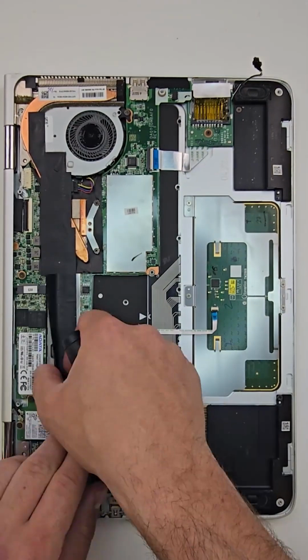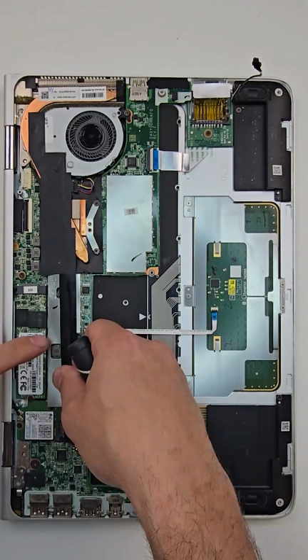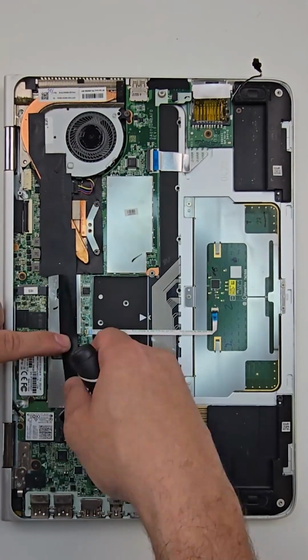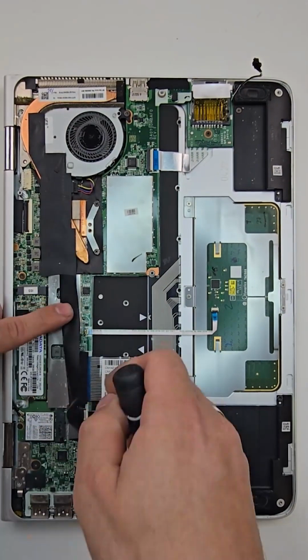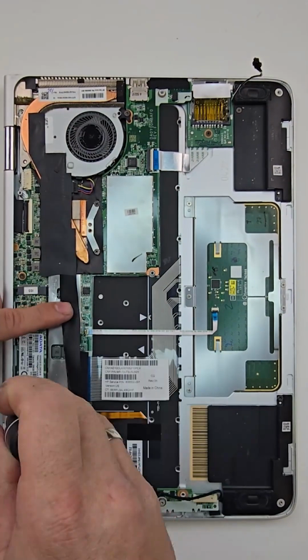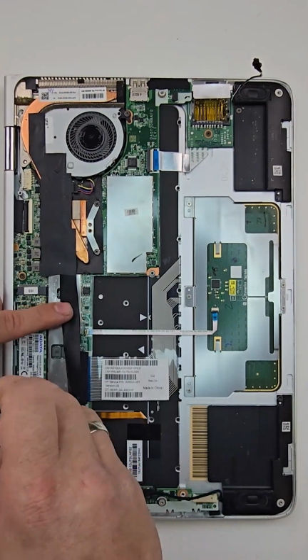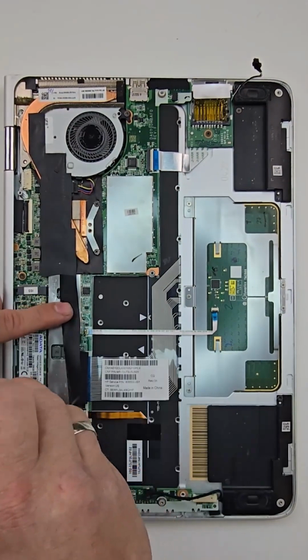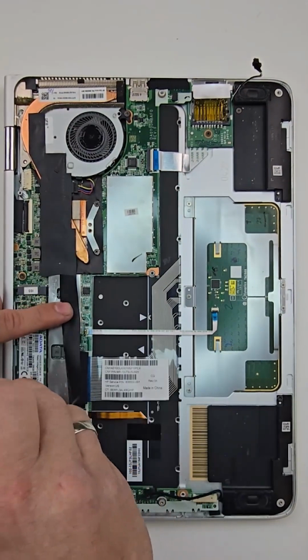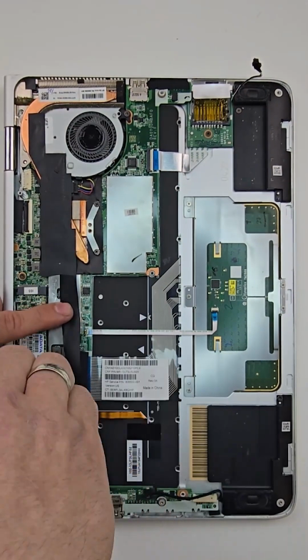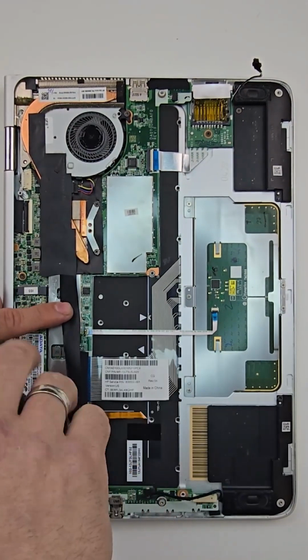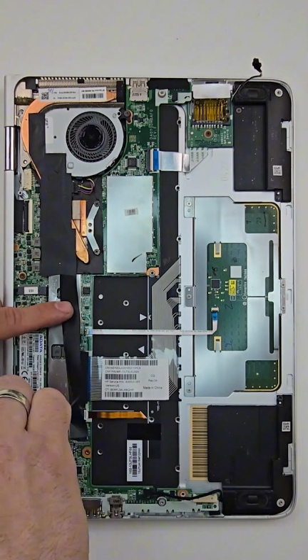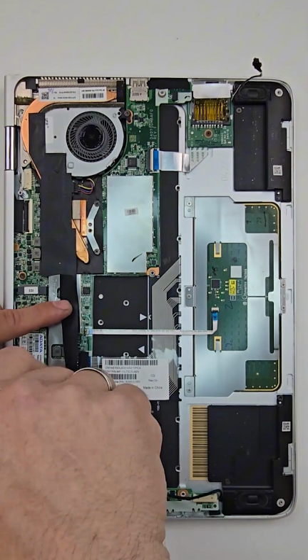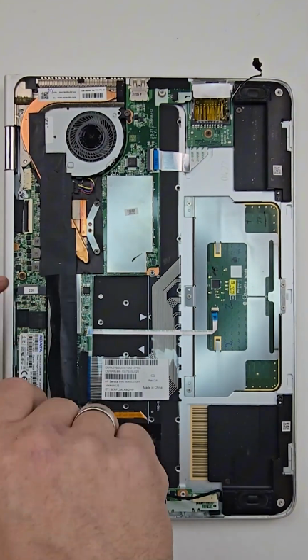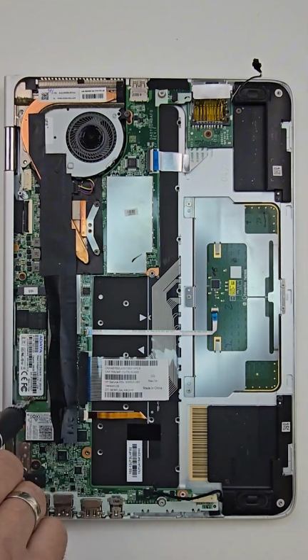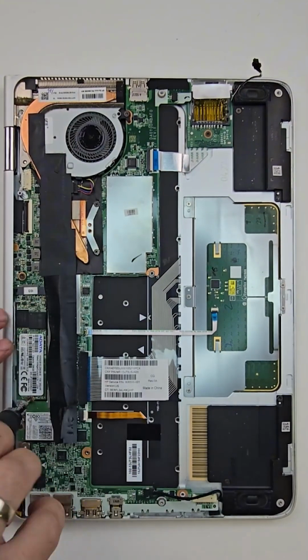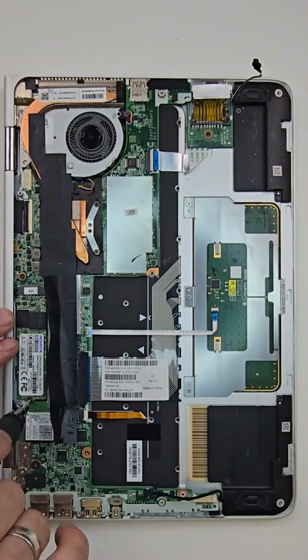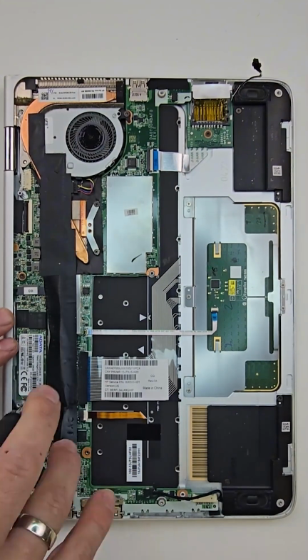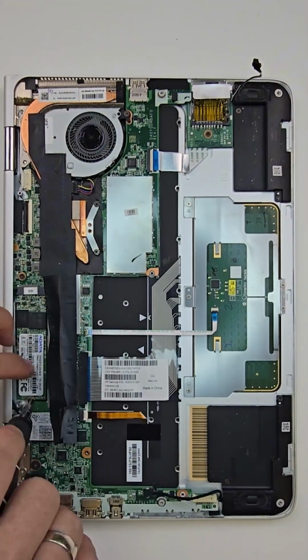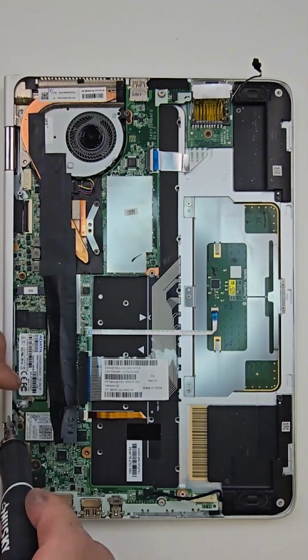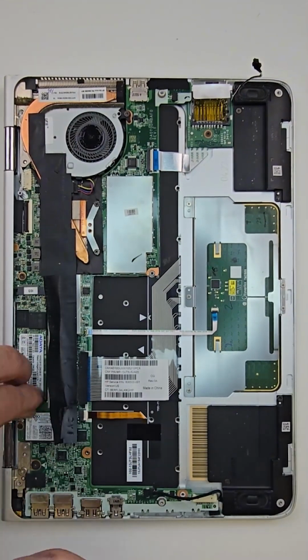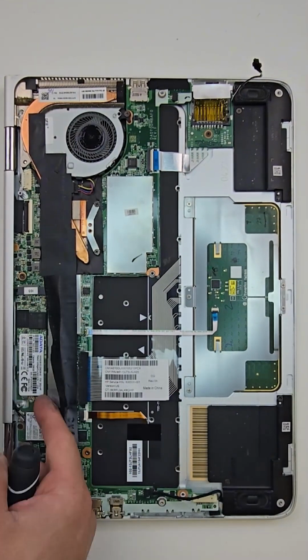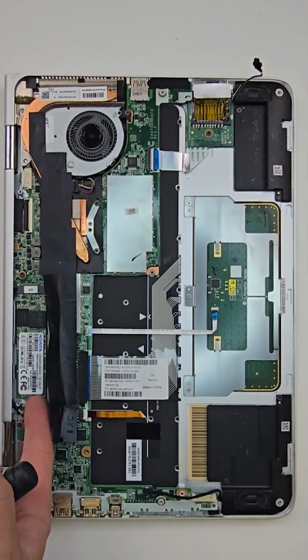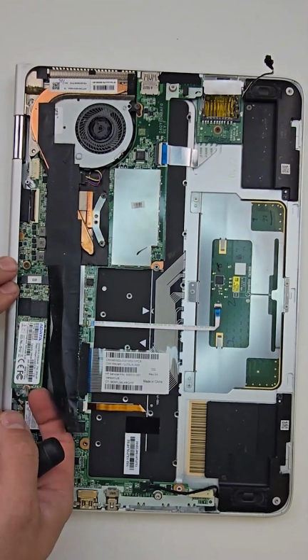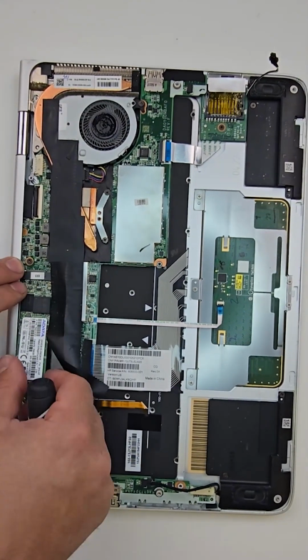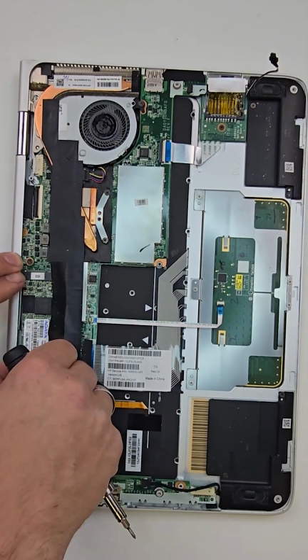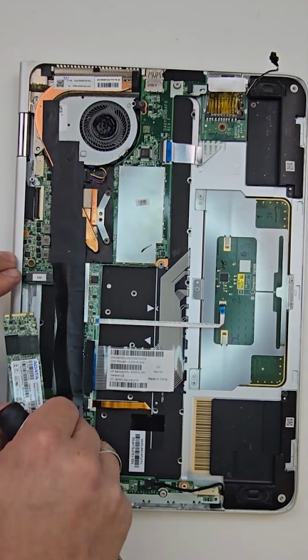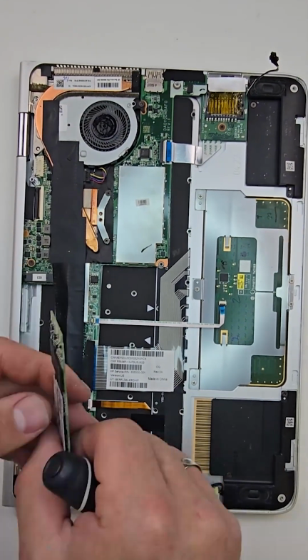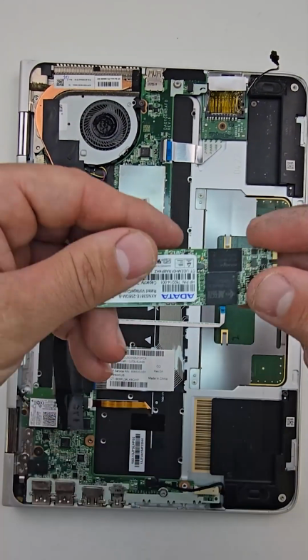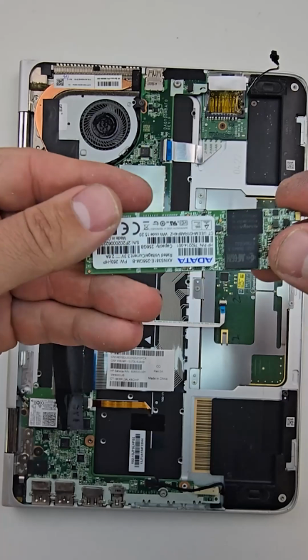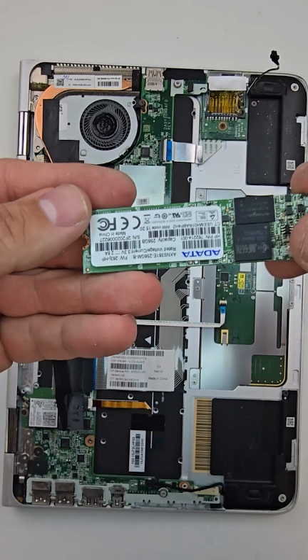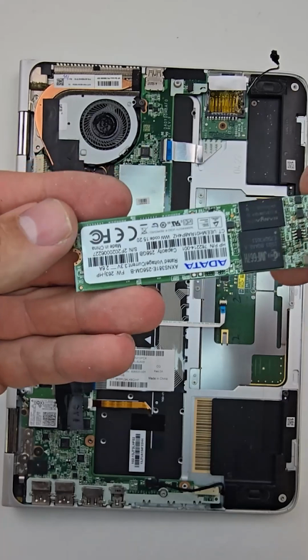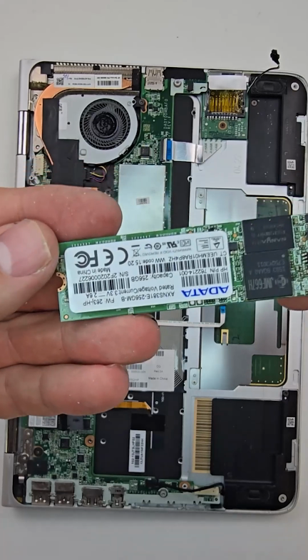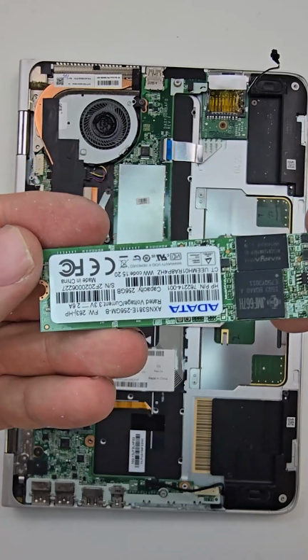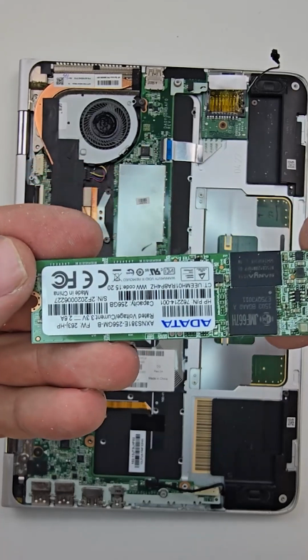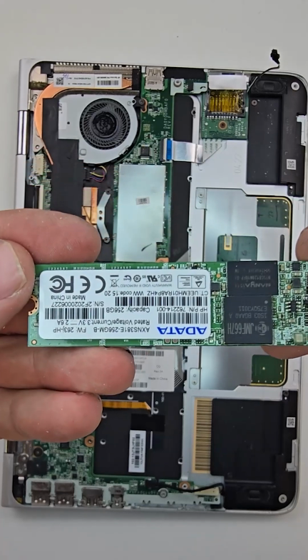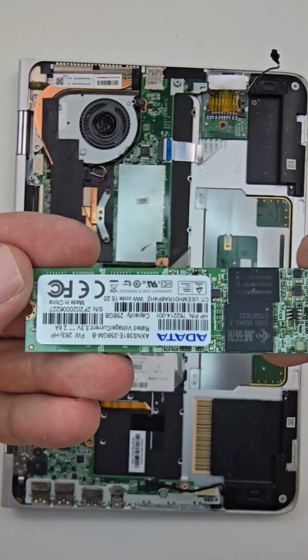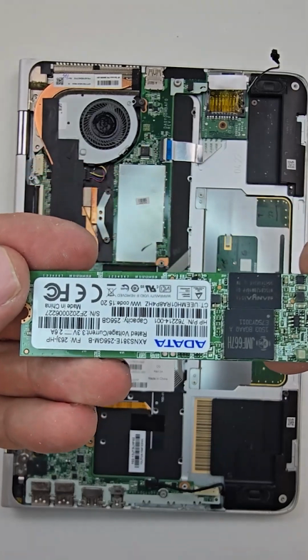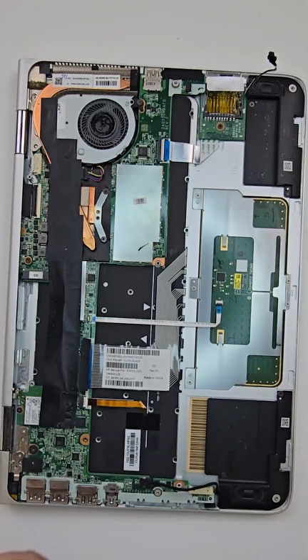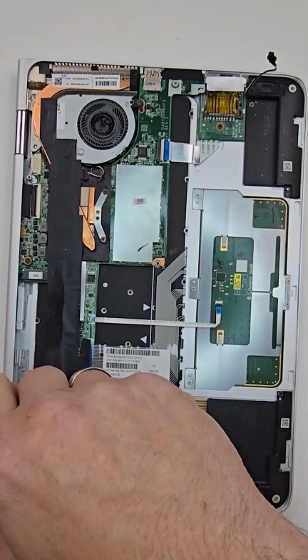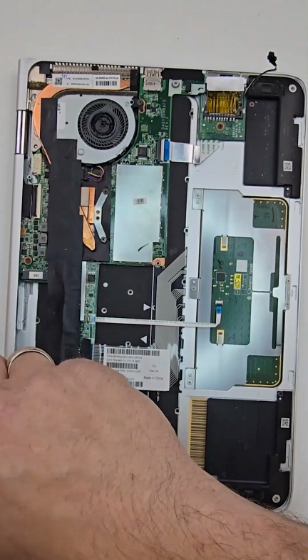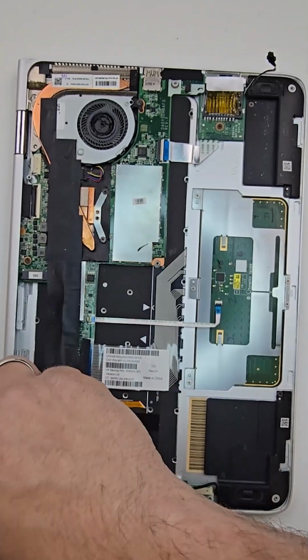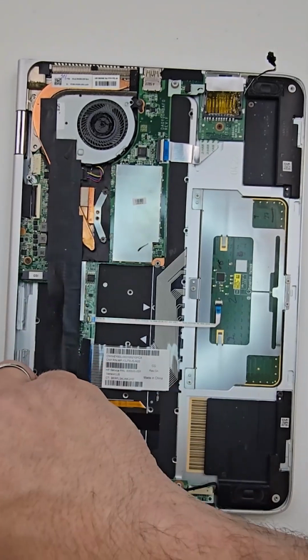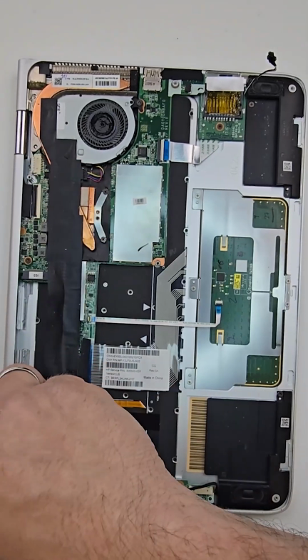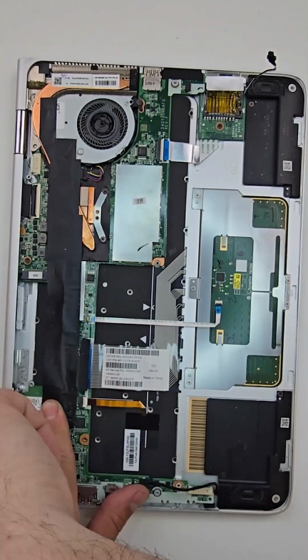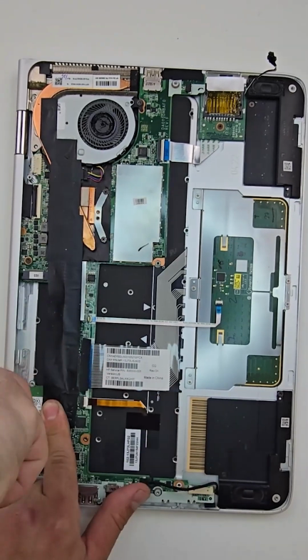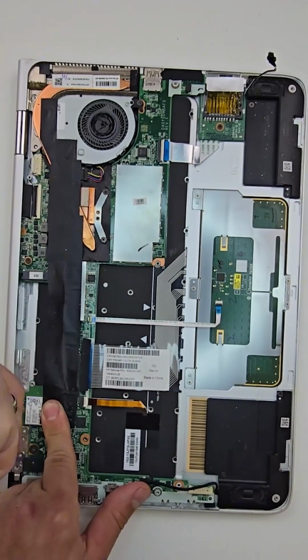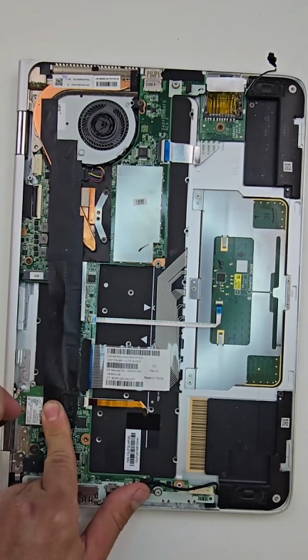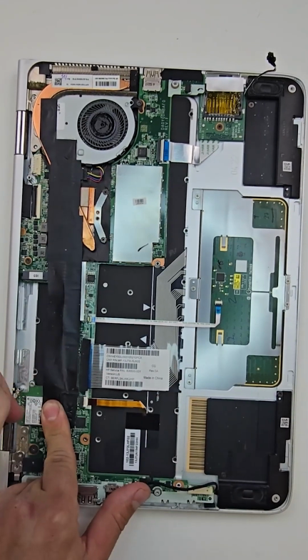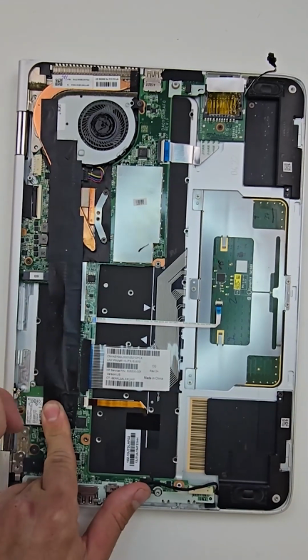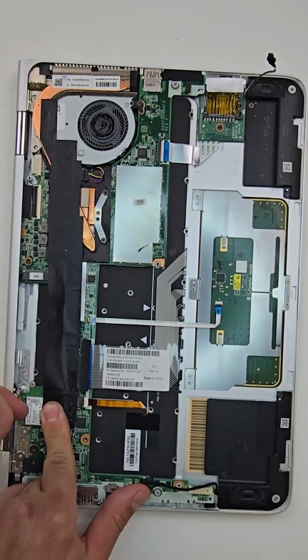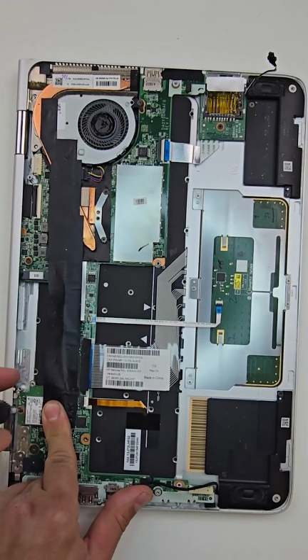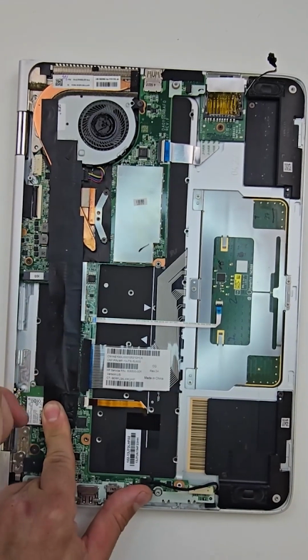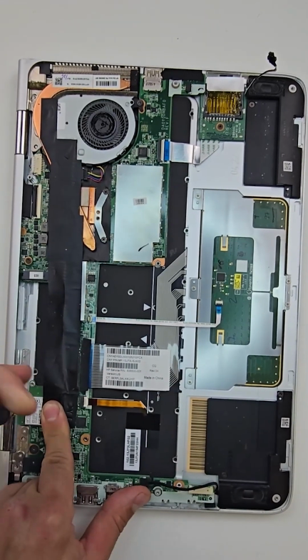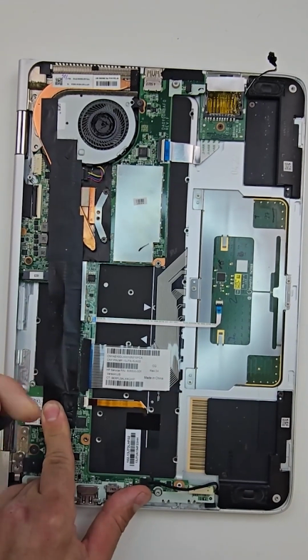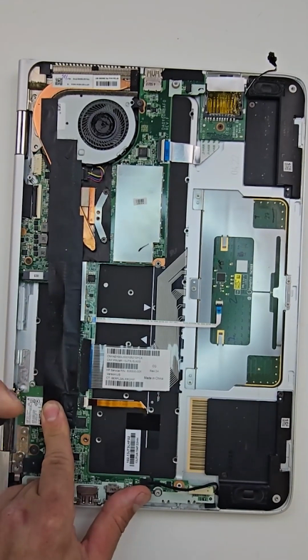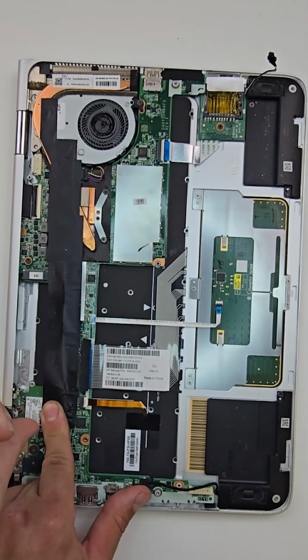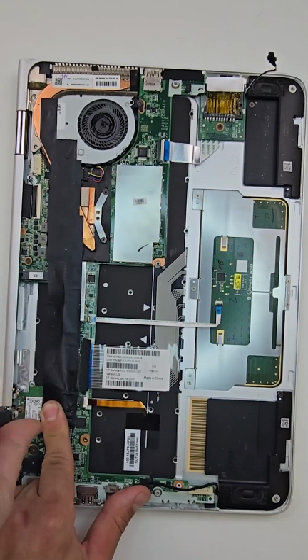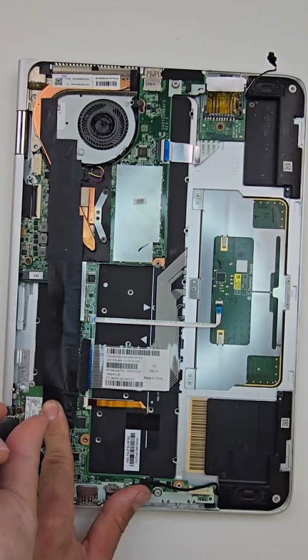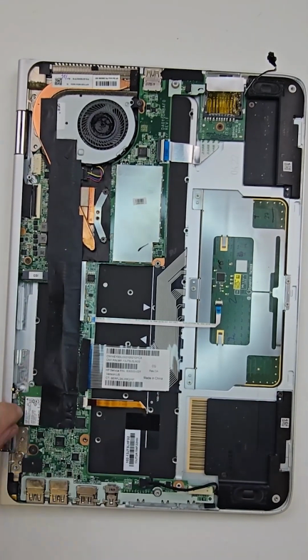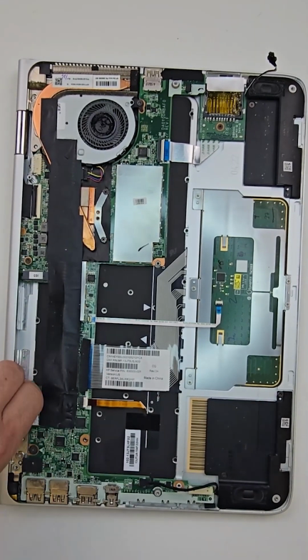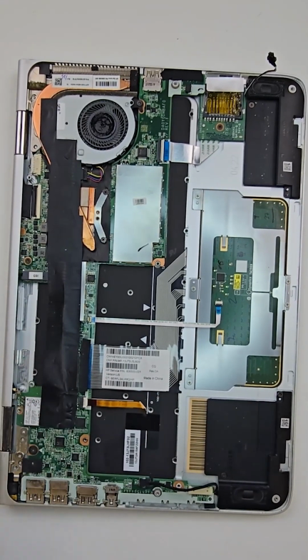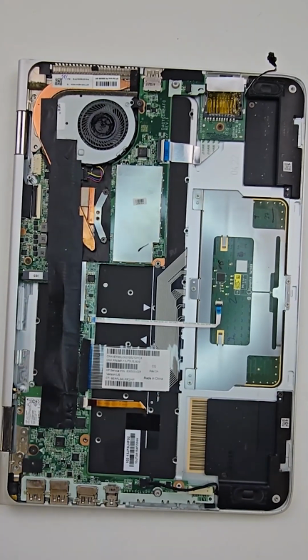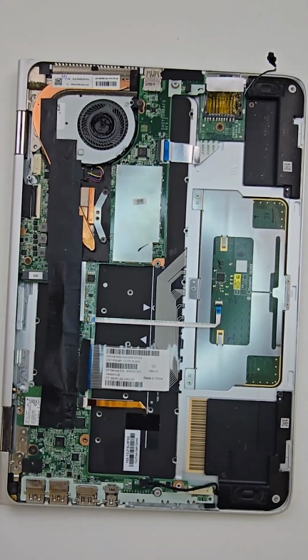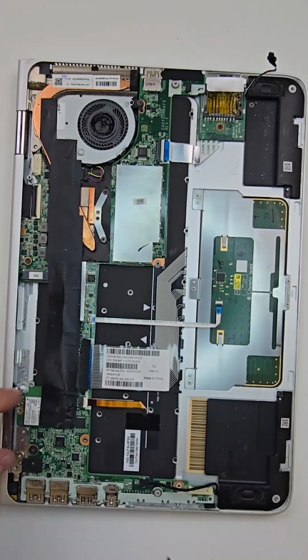By pulling one screw I will remove the SSD drive. The same process applies for the Wi-Fi card.